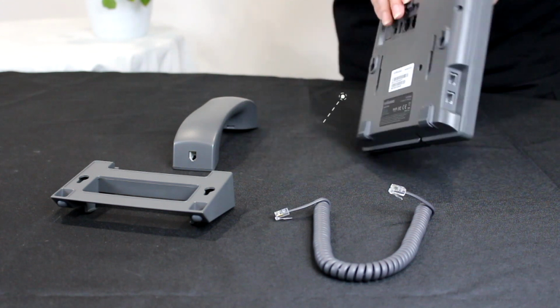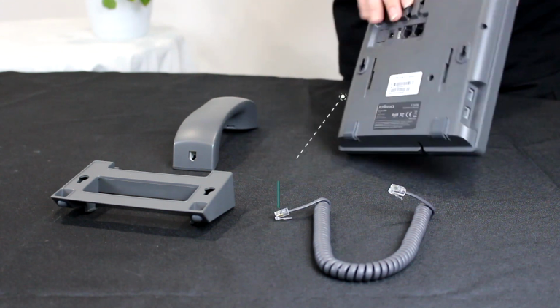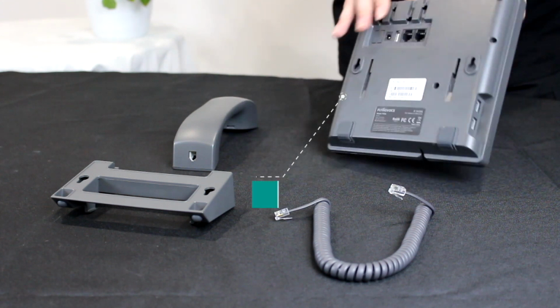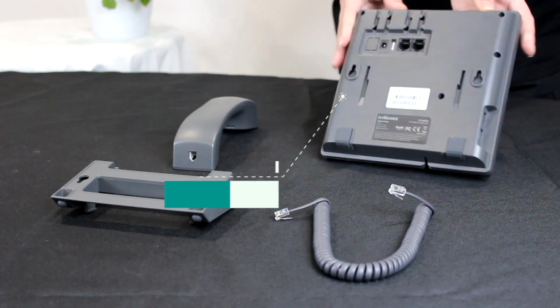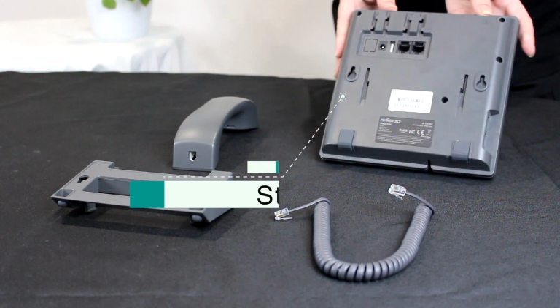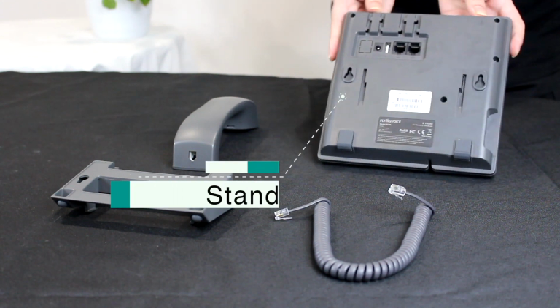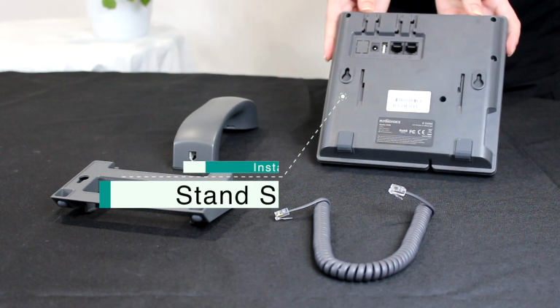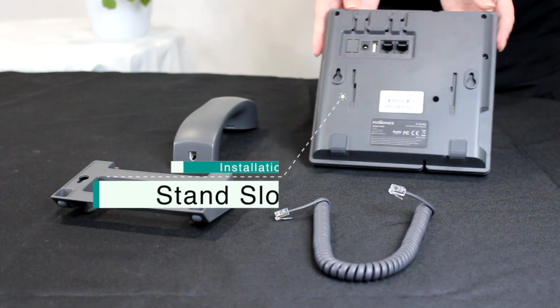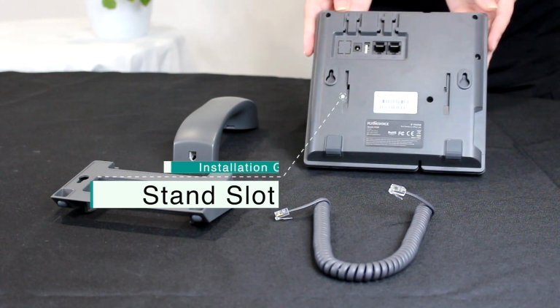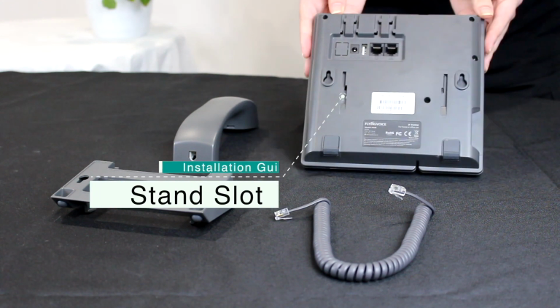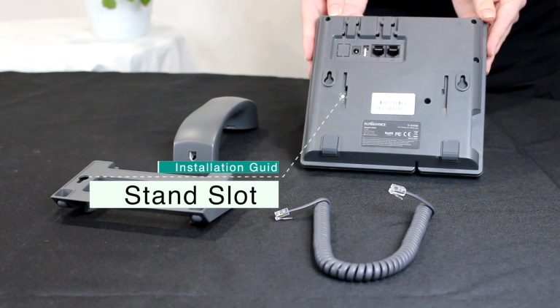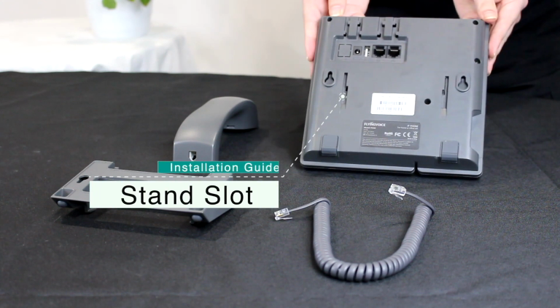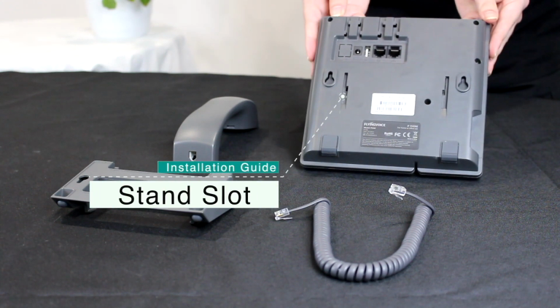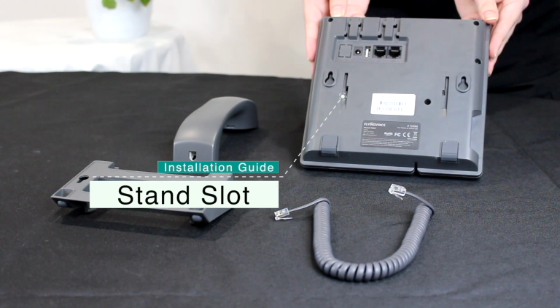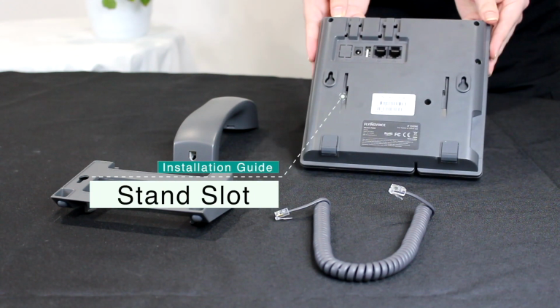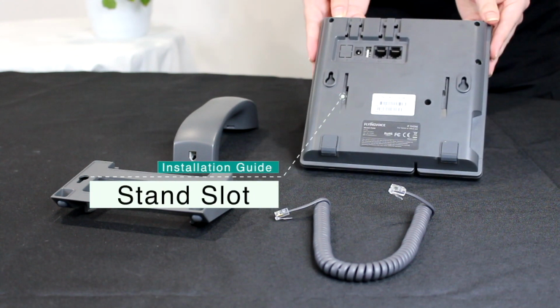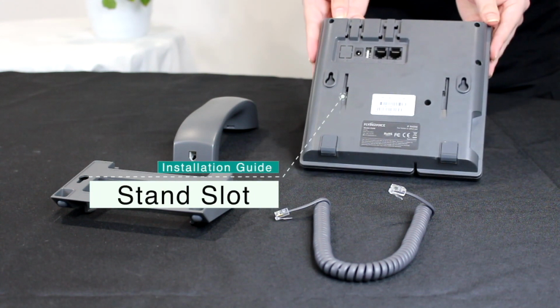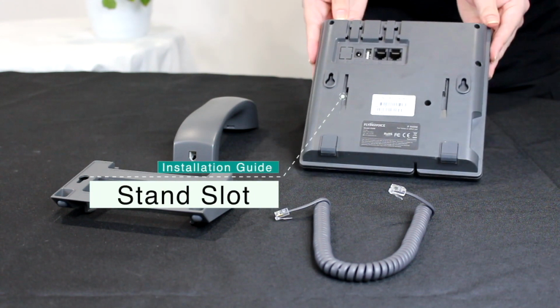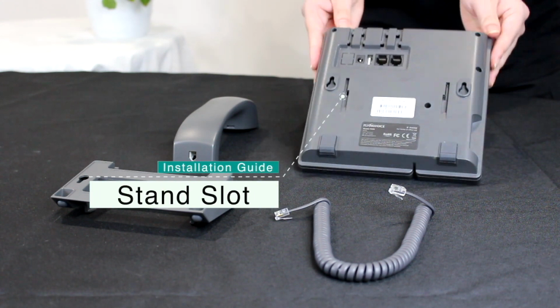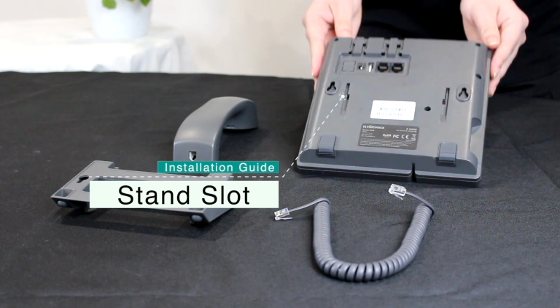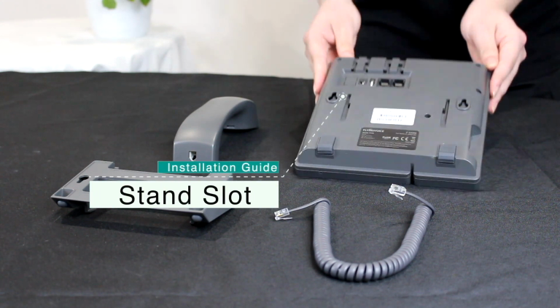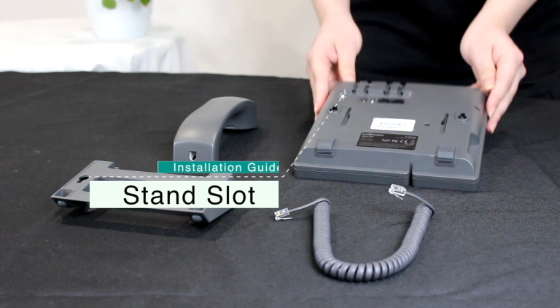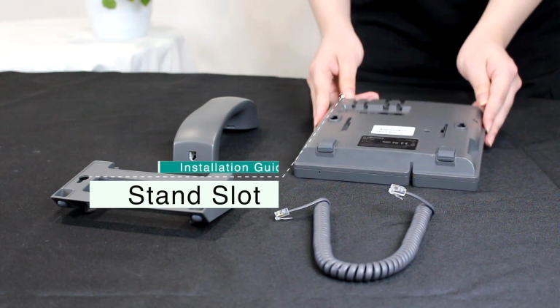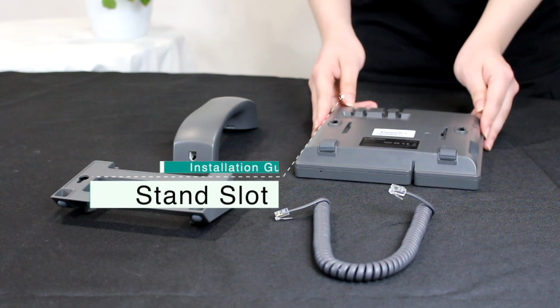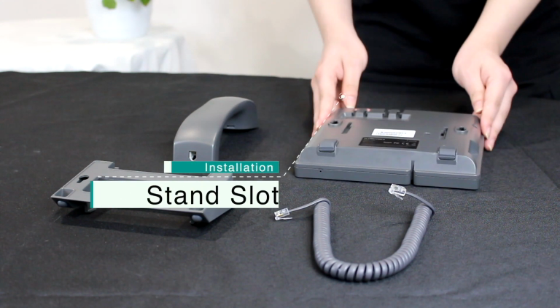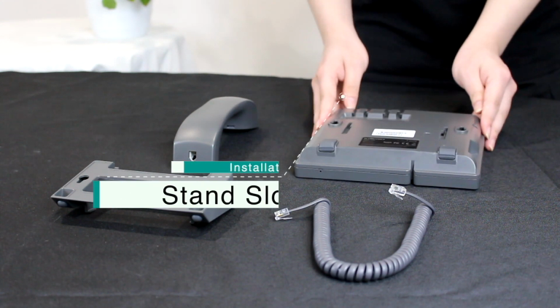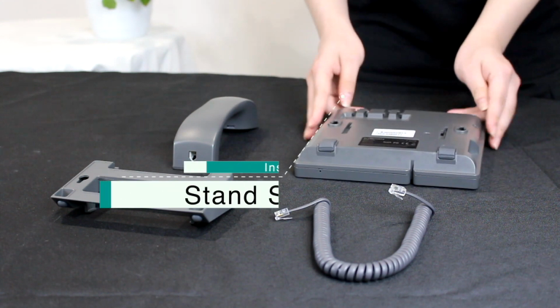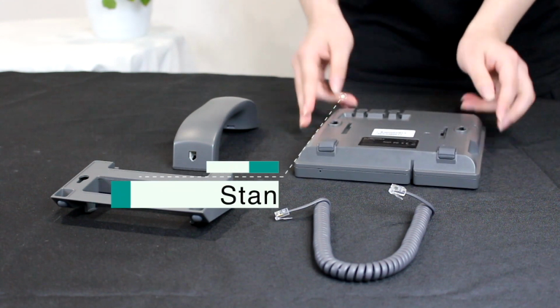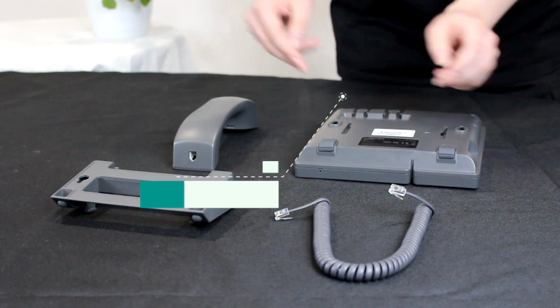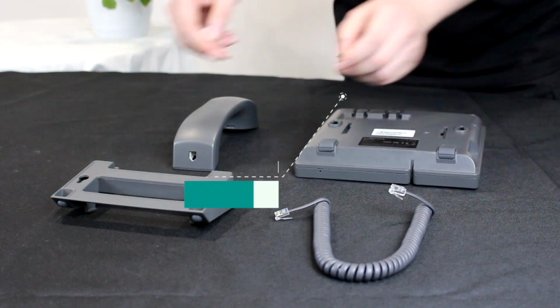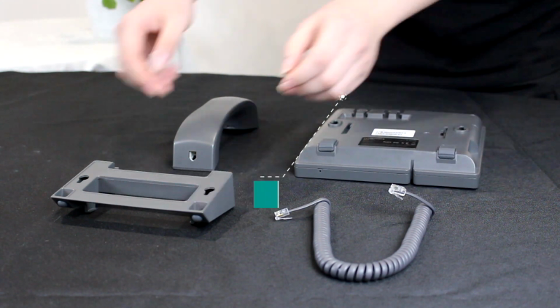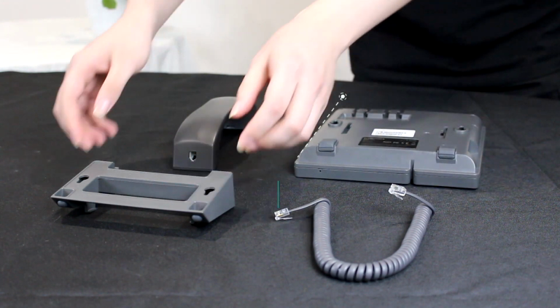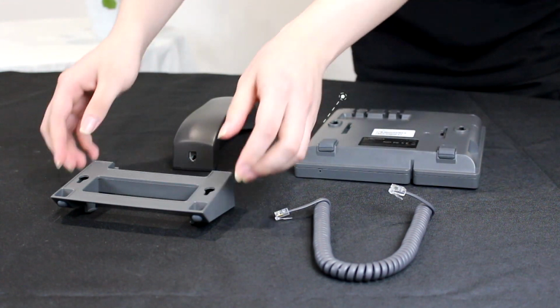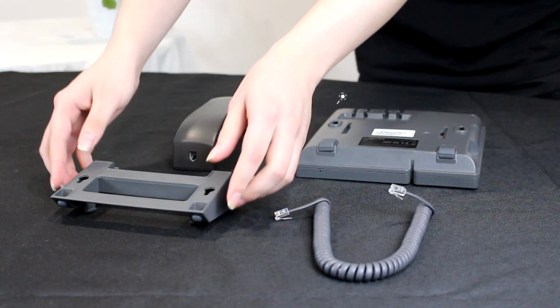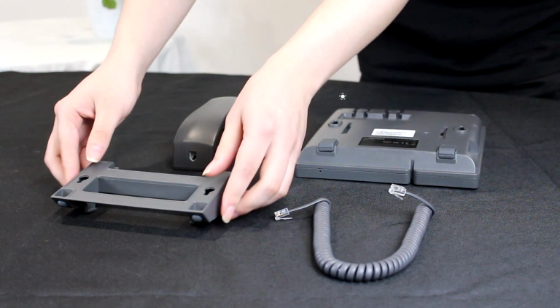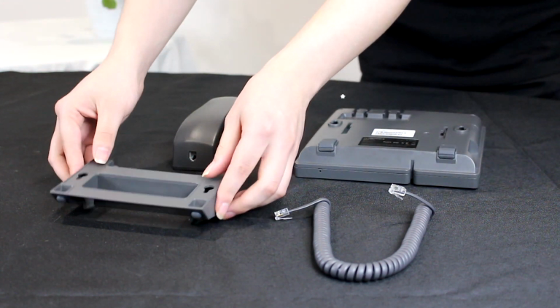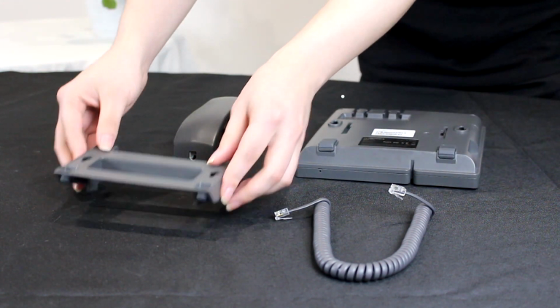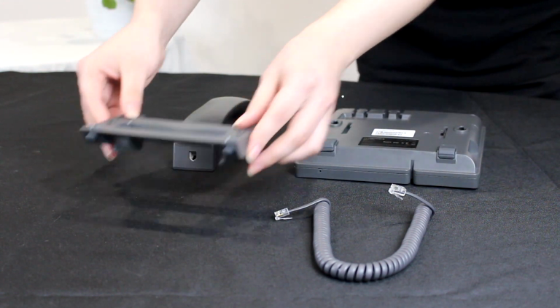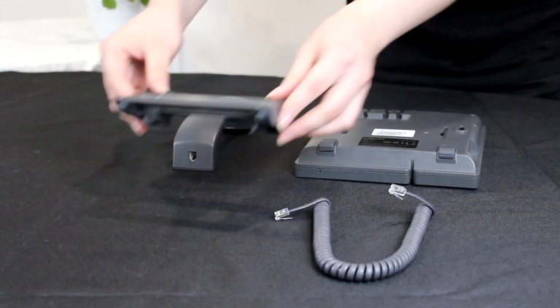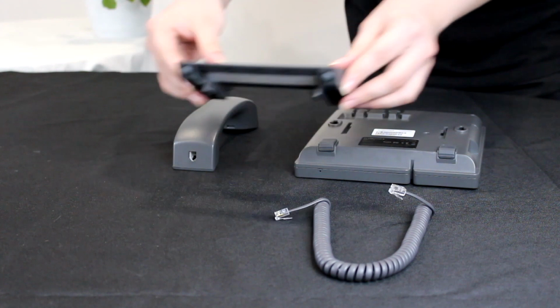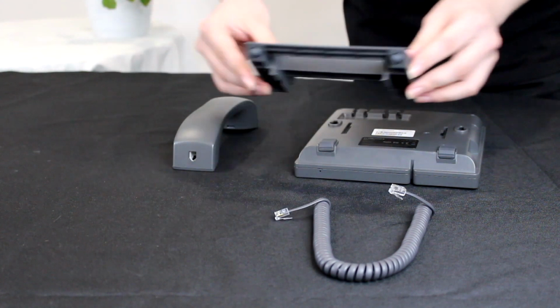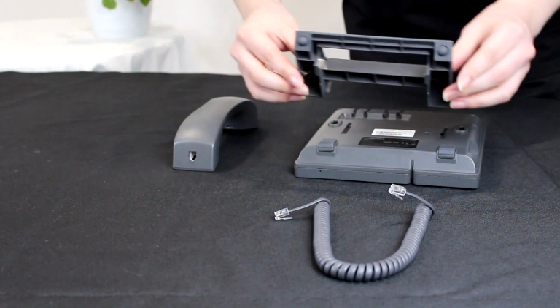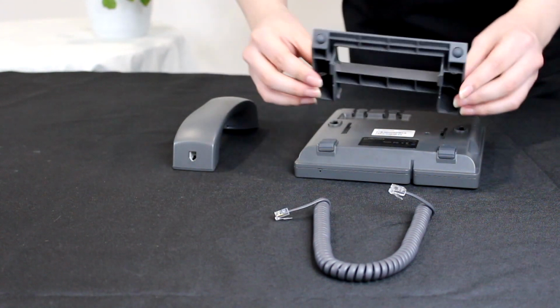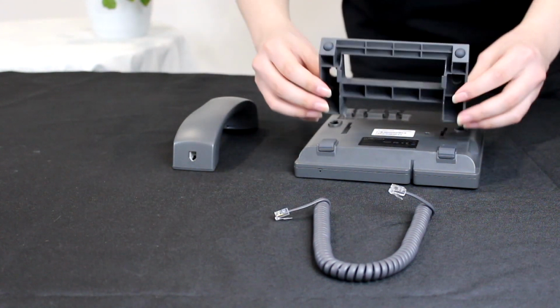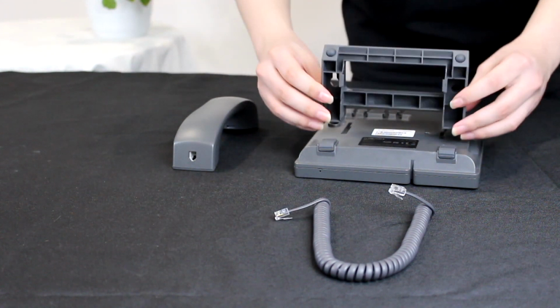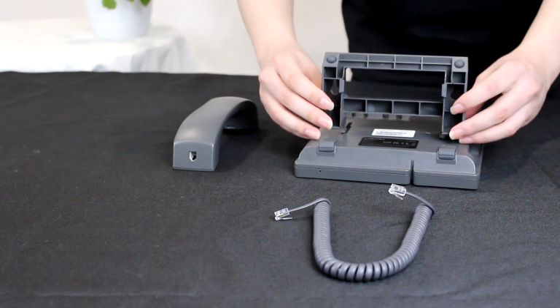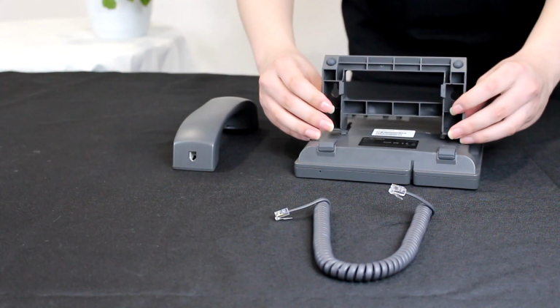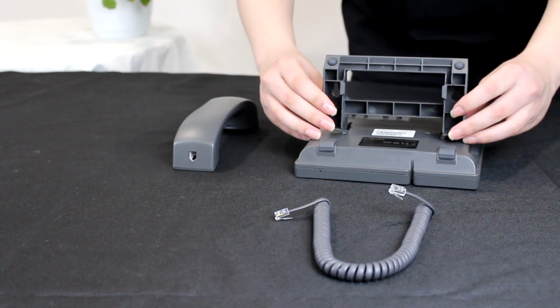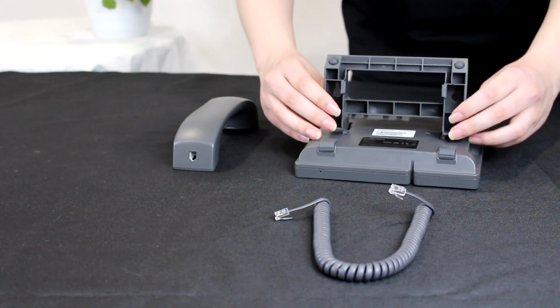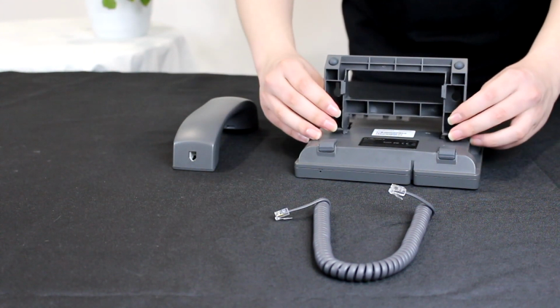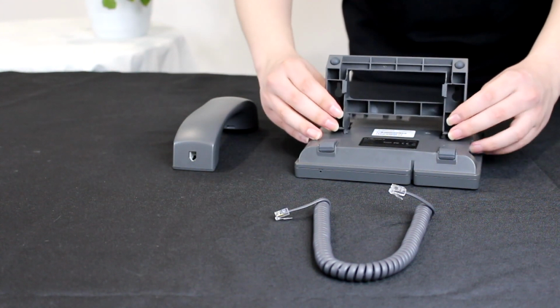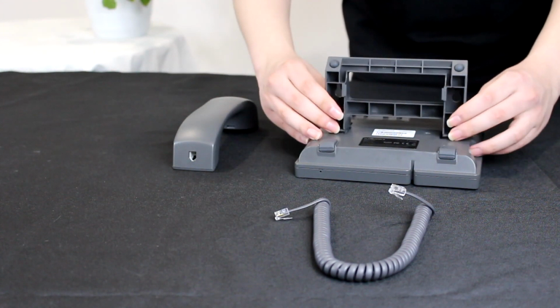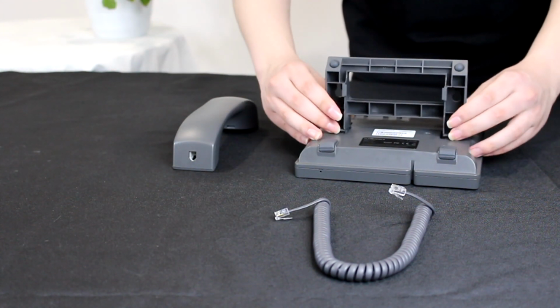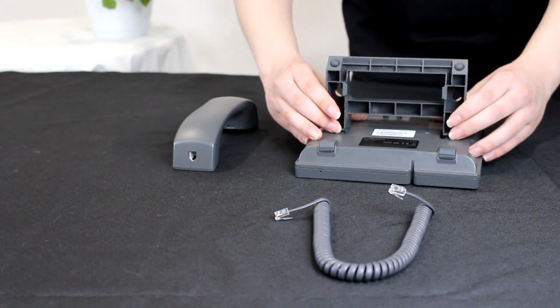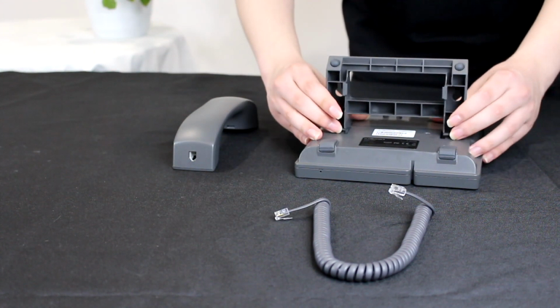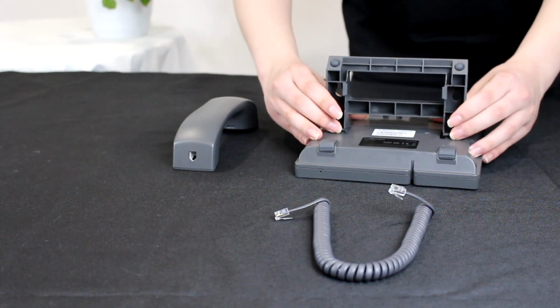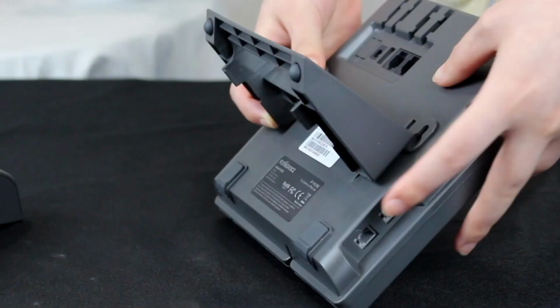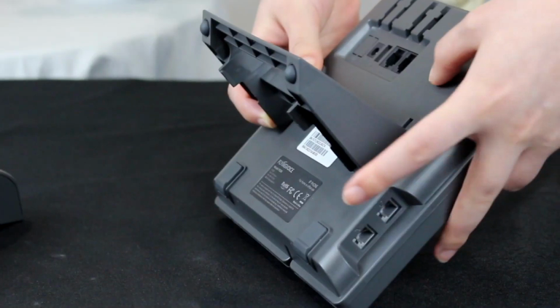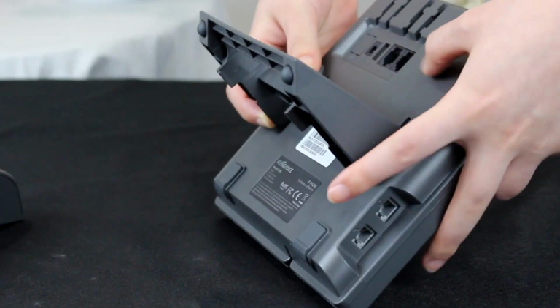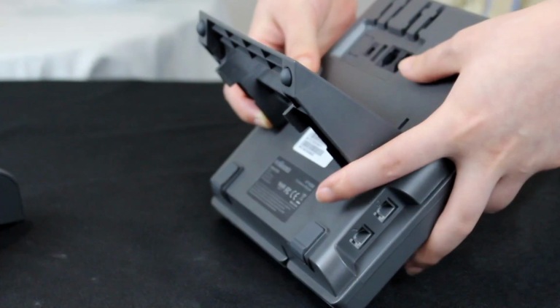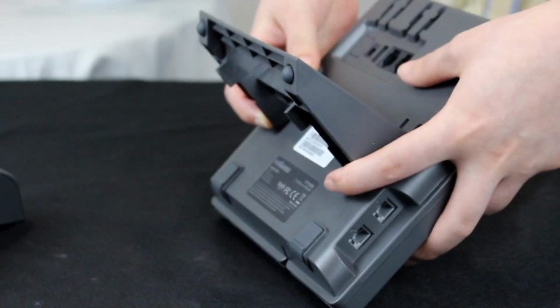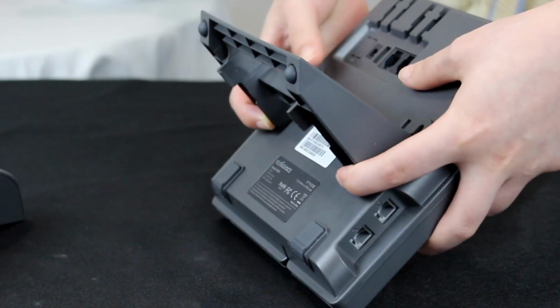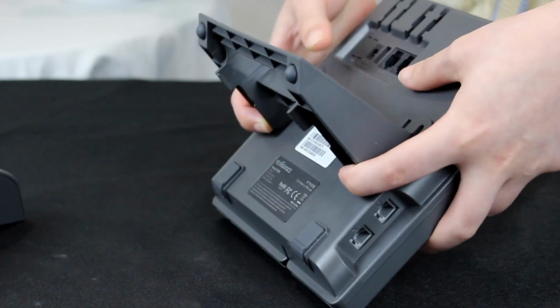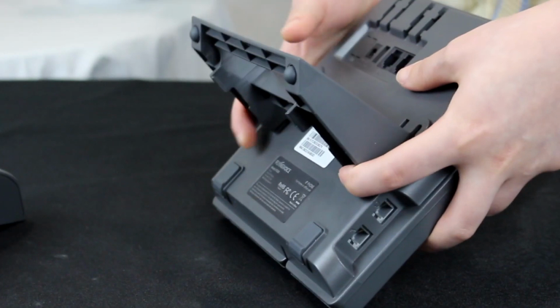There are two stand slots on the back of the phone. Align the stand with the slots and push up to fix it.